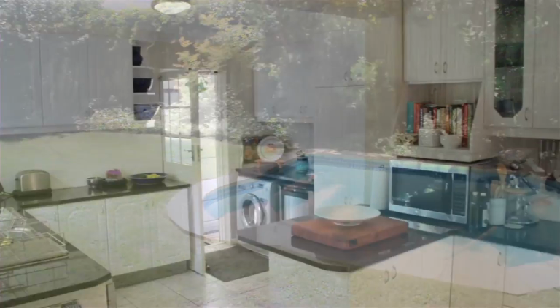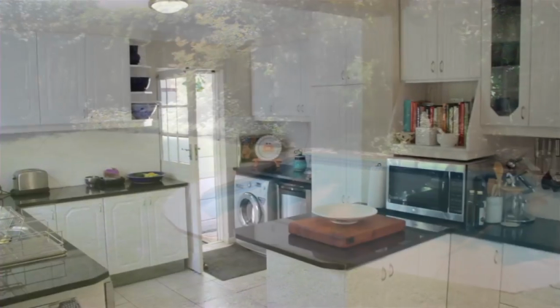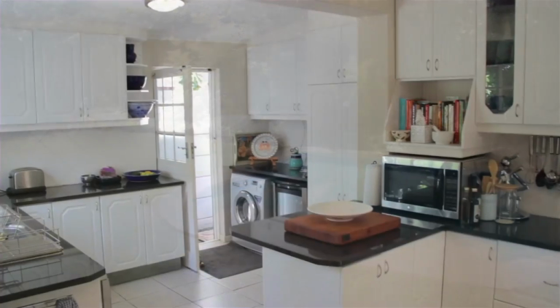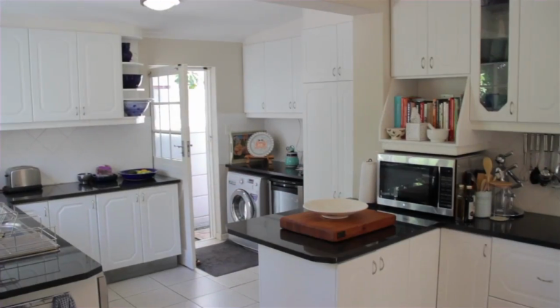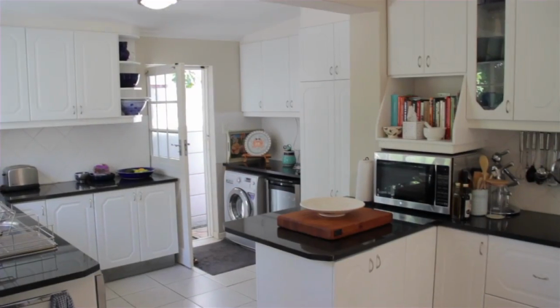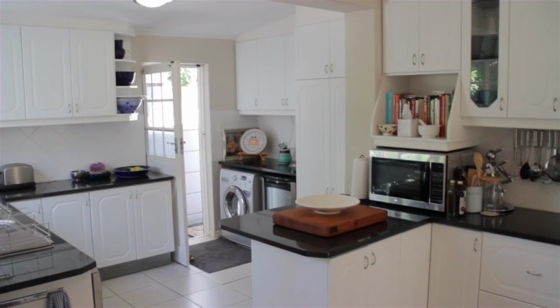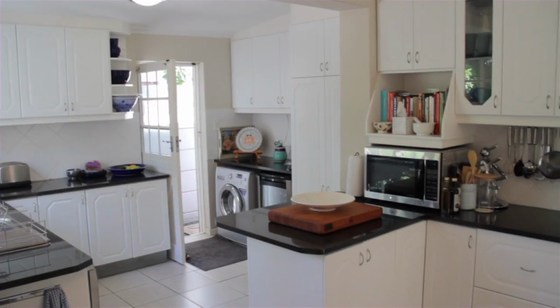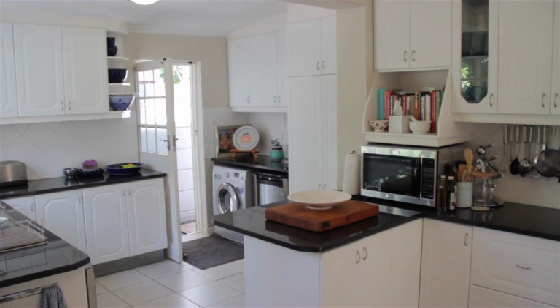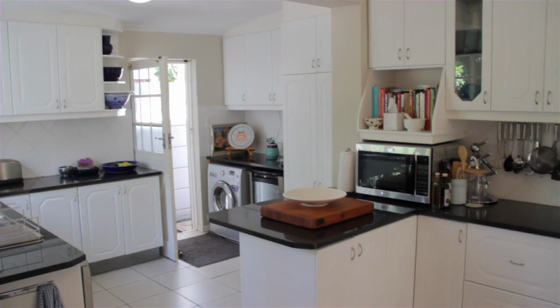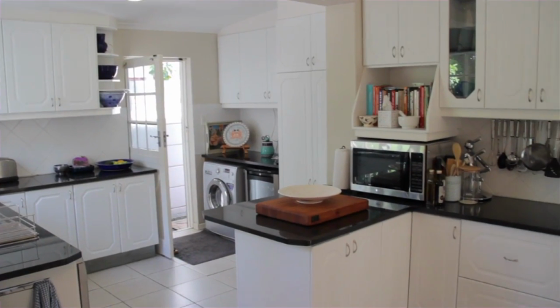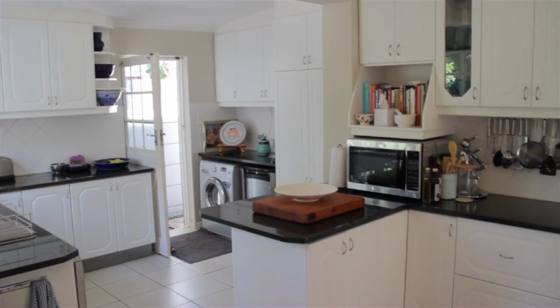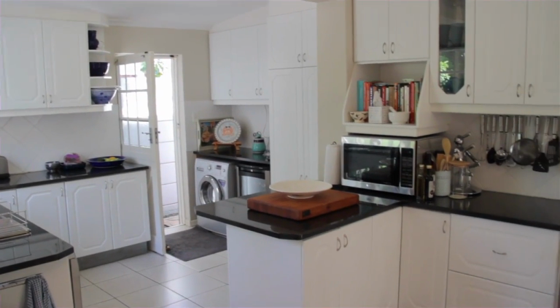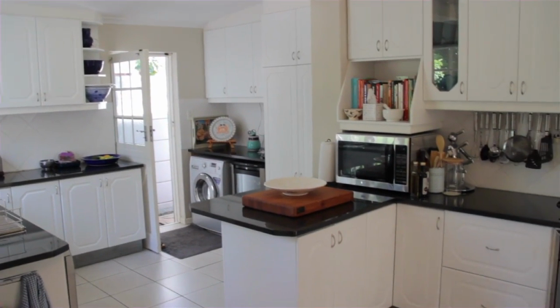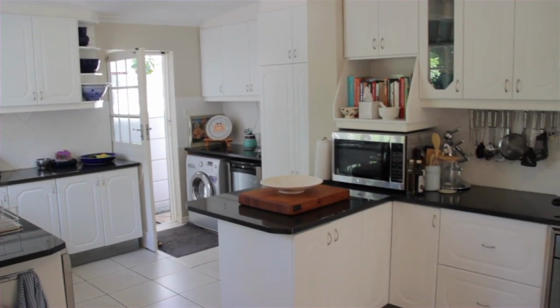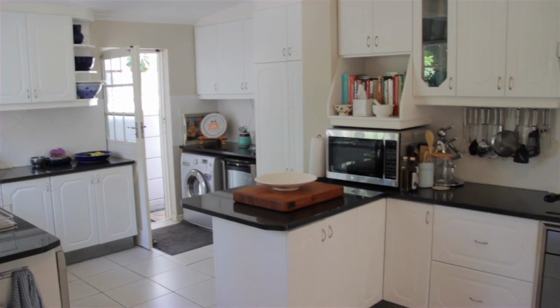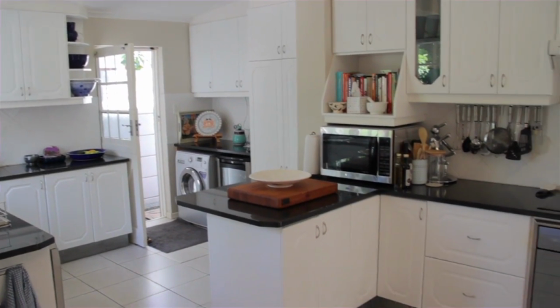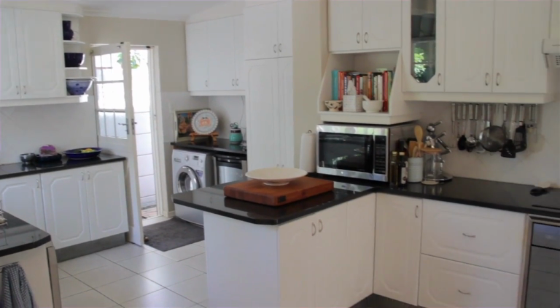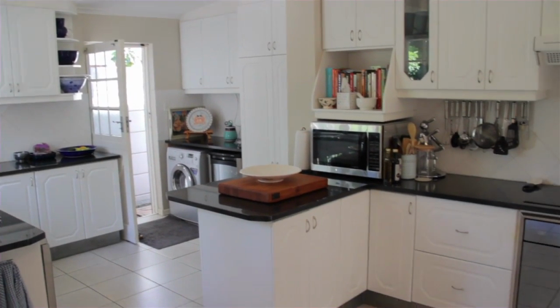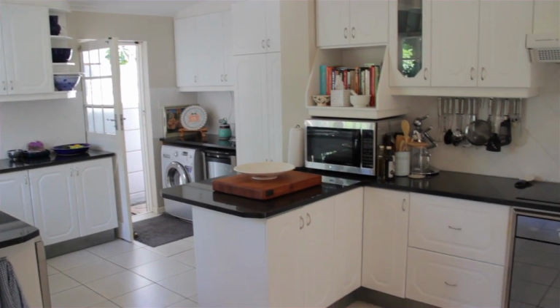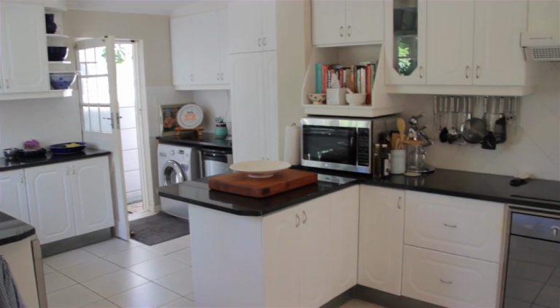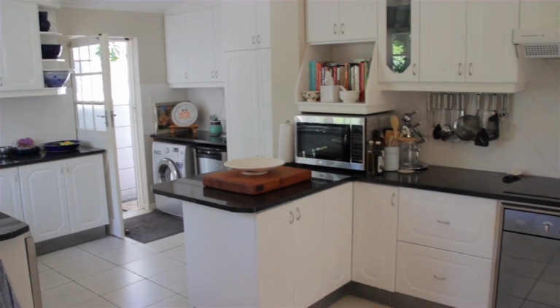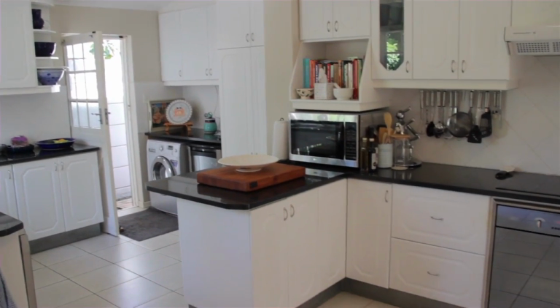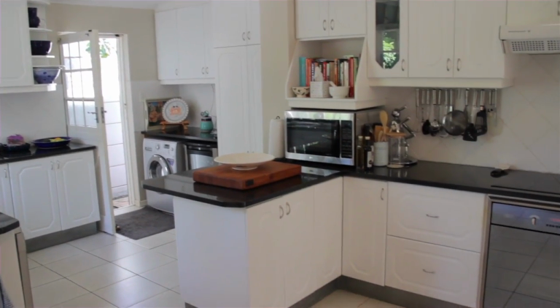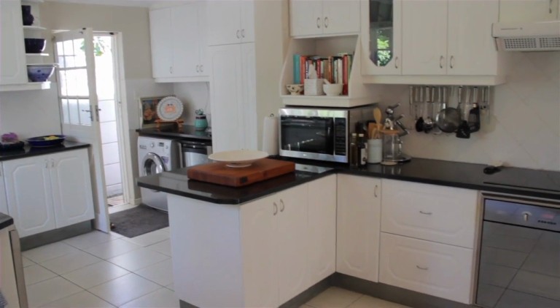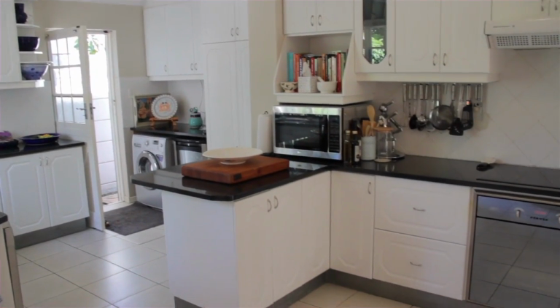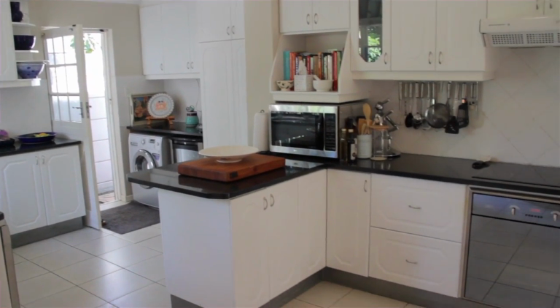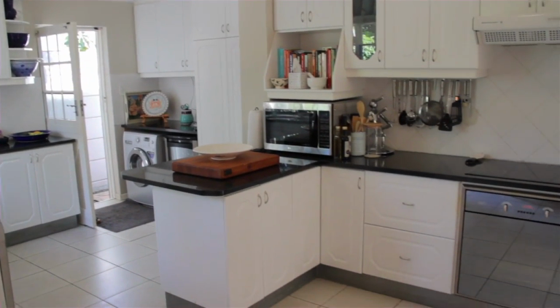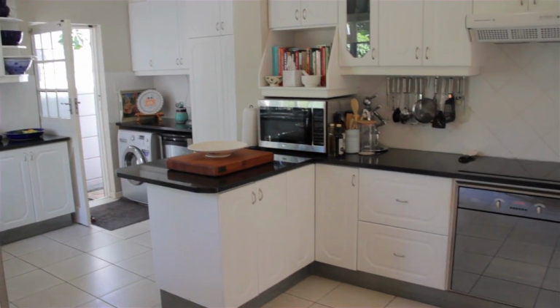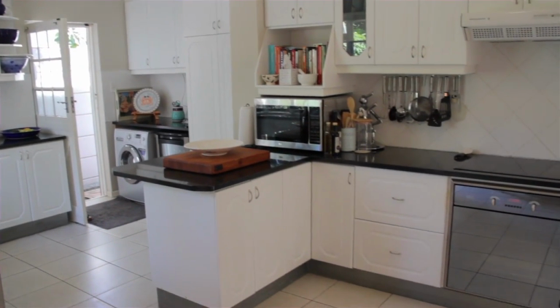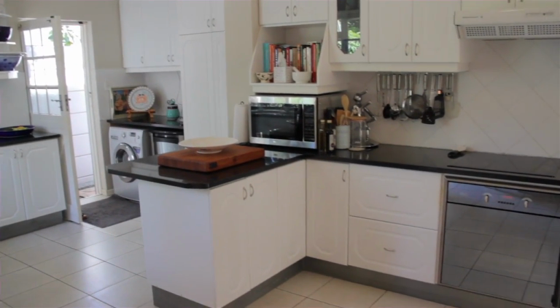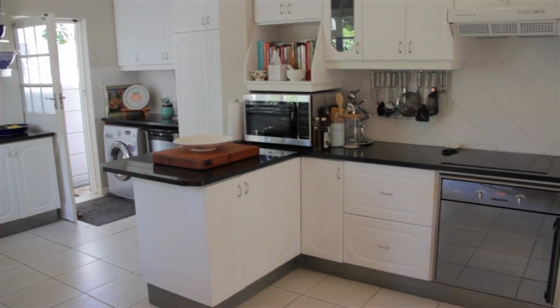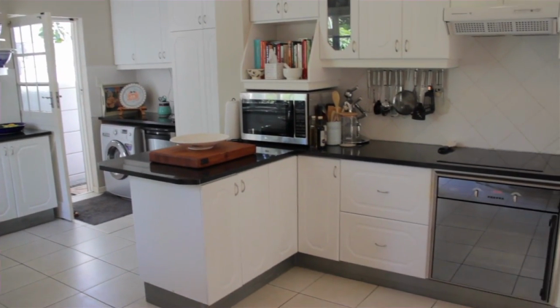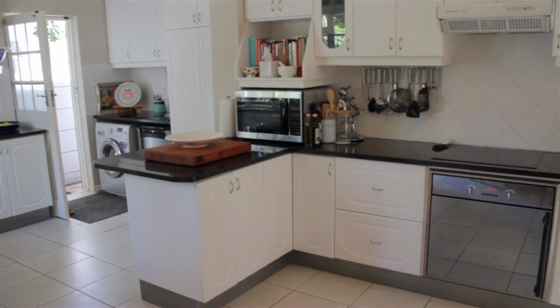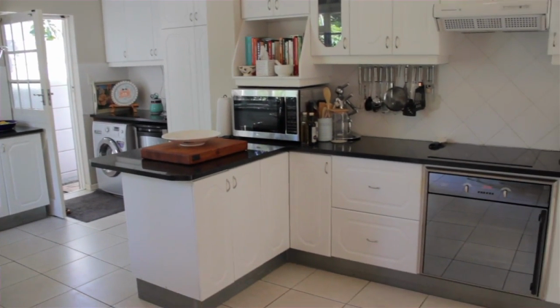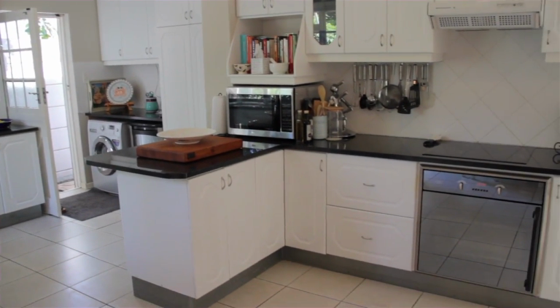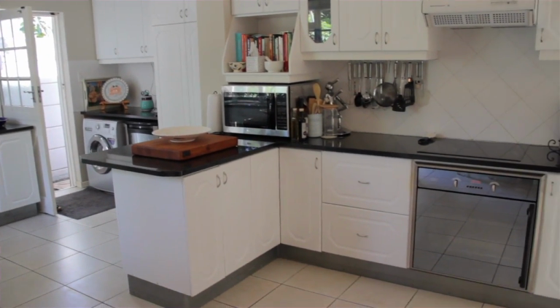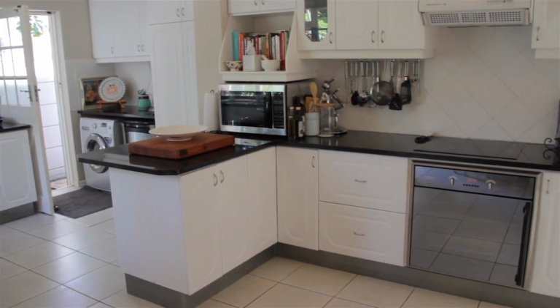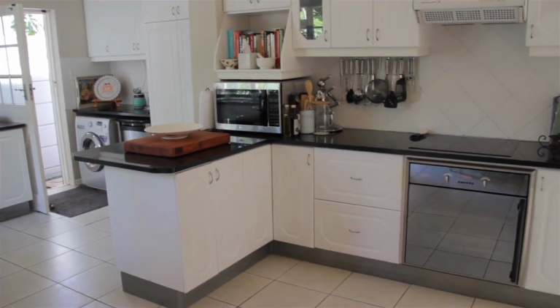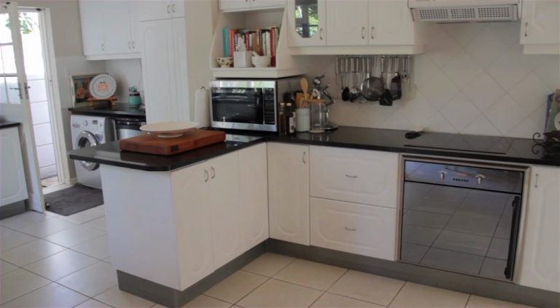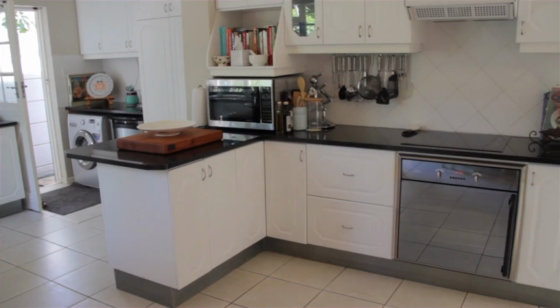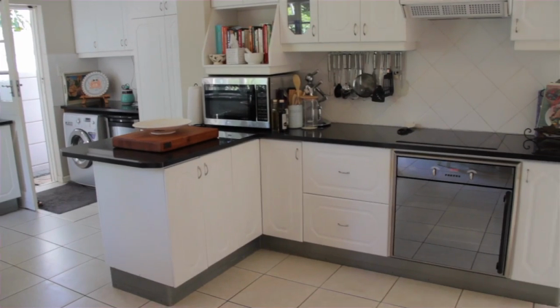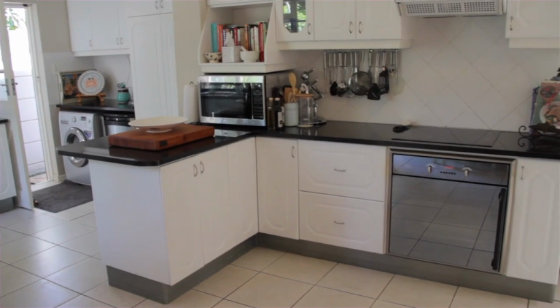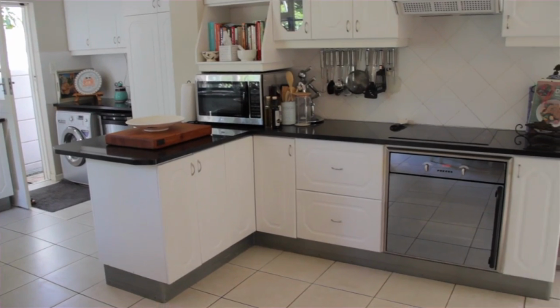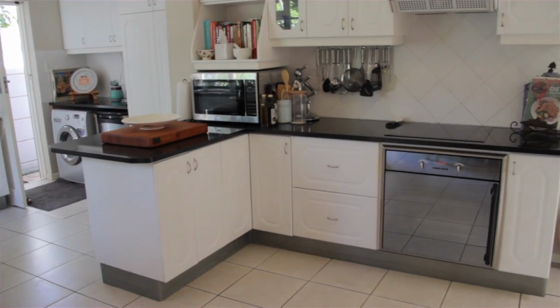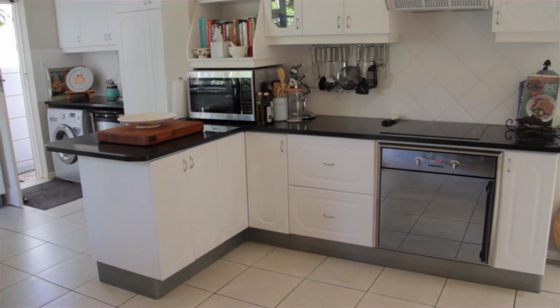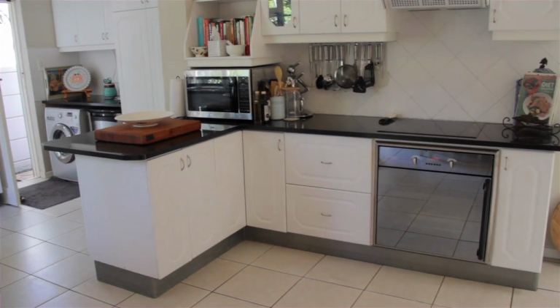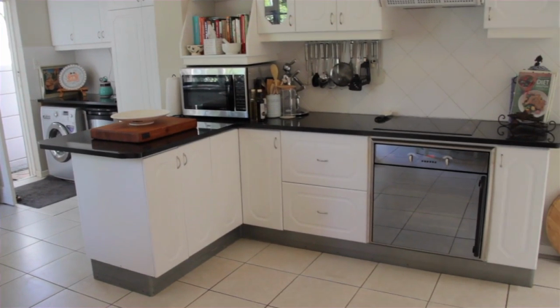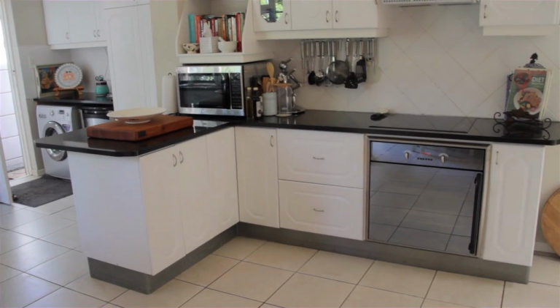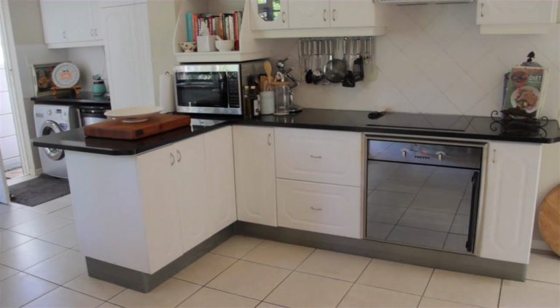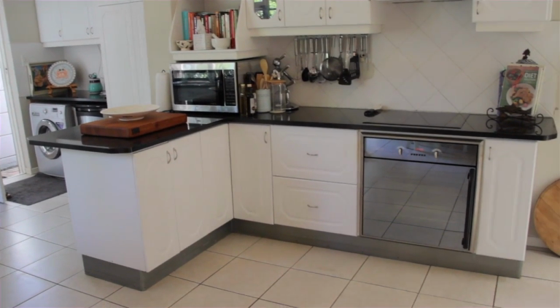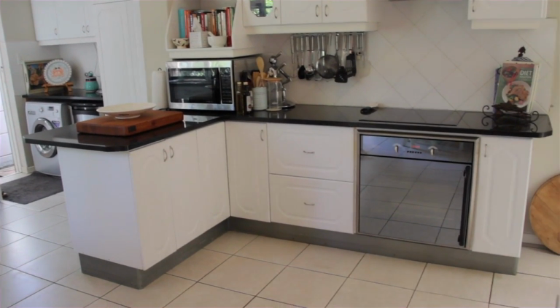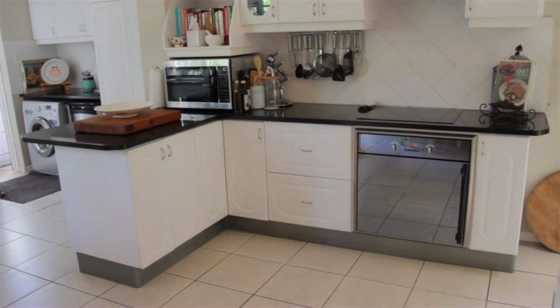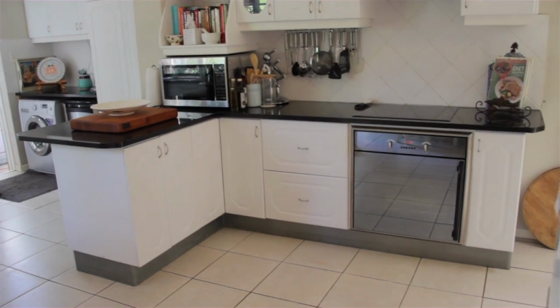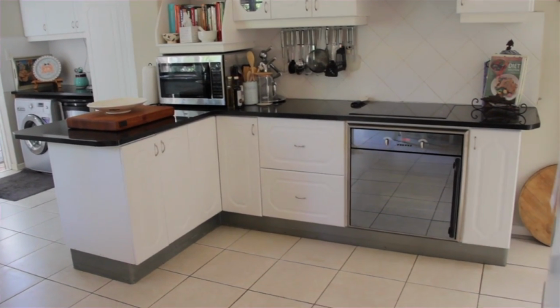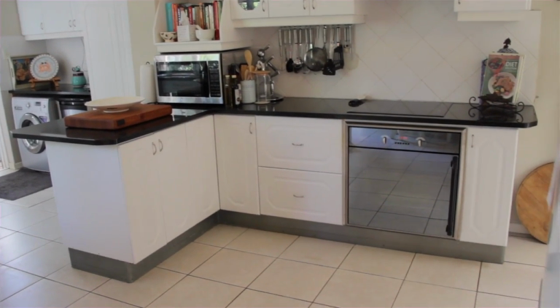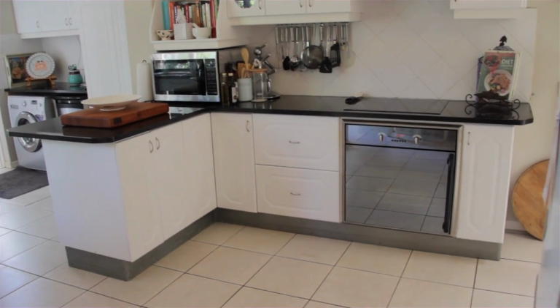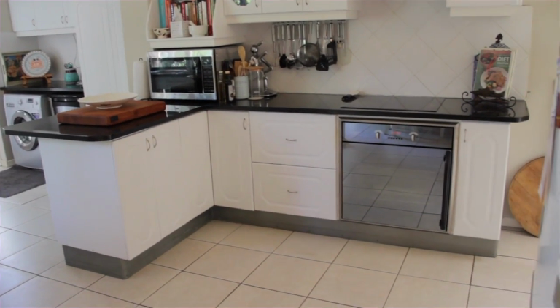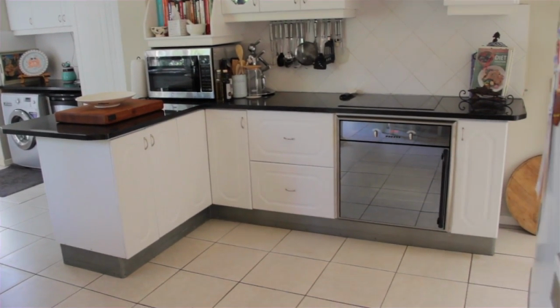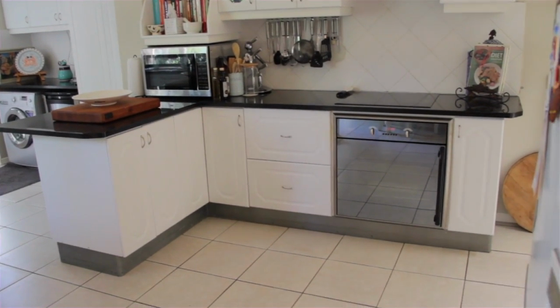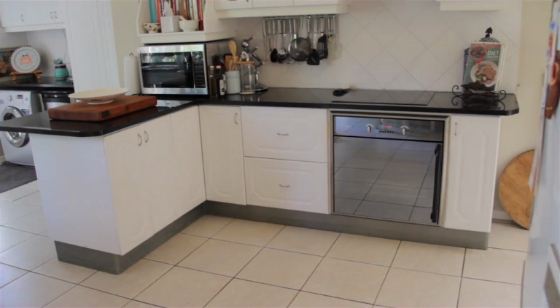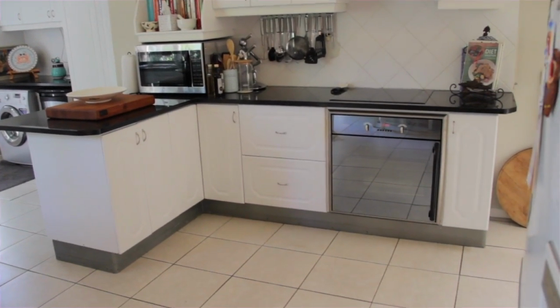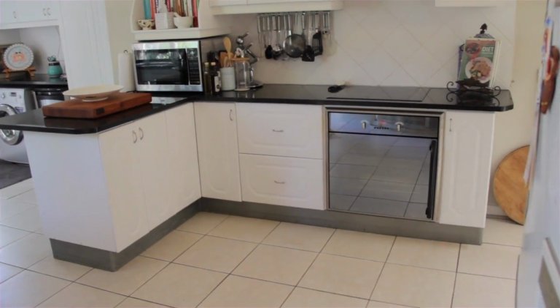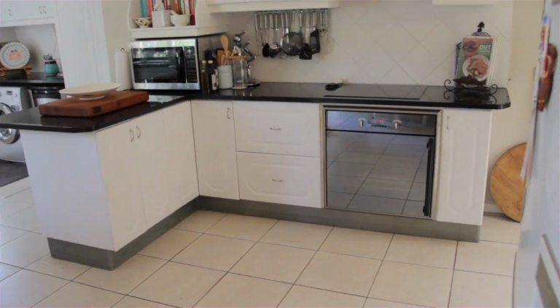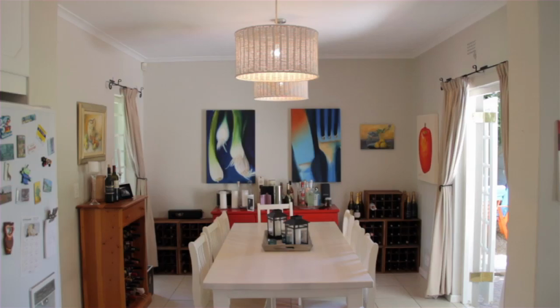There is a well-fitted kitchen with oven, hob and granite tops, and is open plan to the dining room.